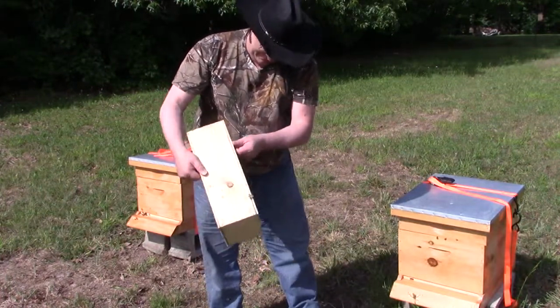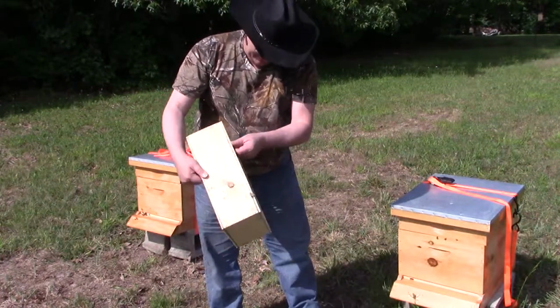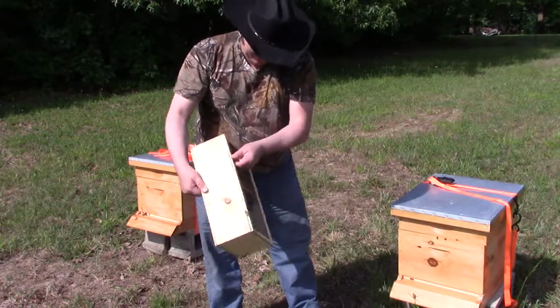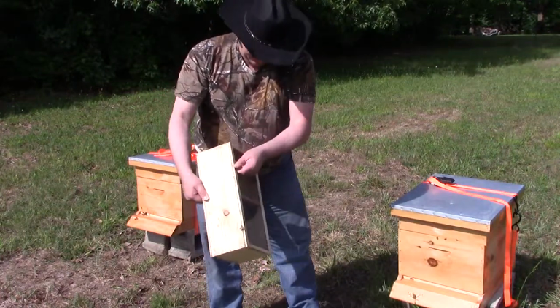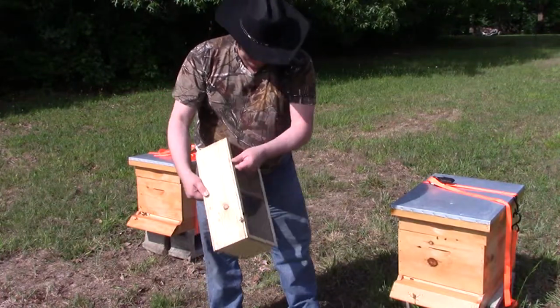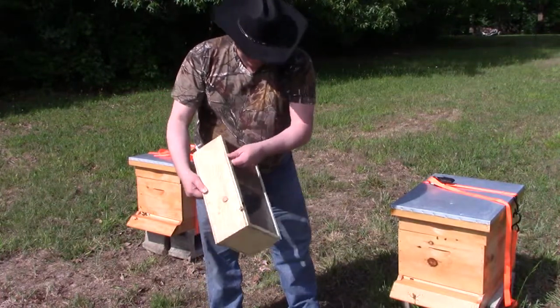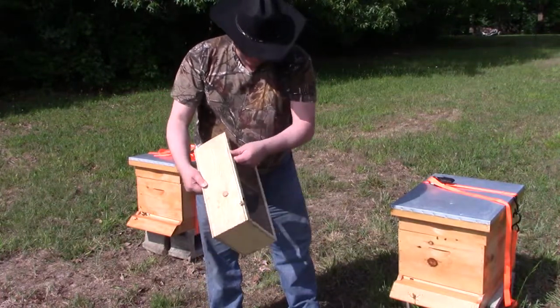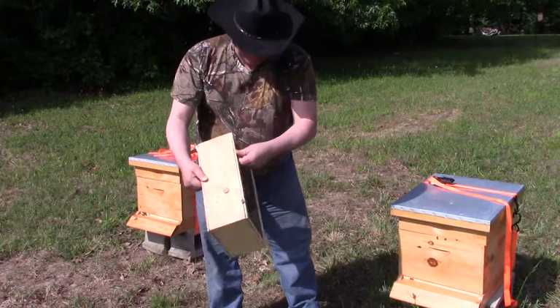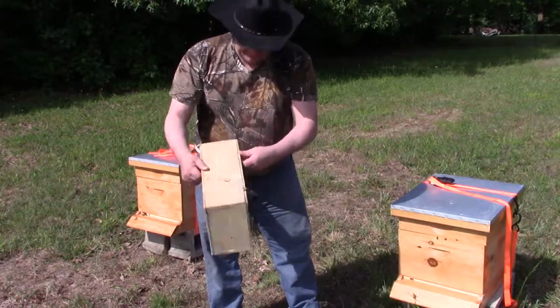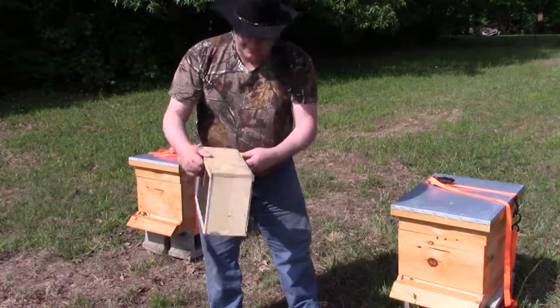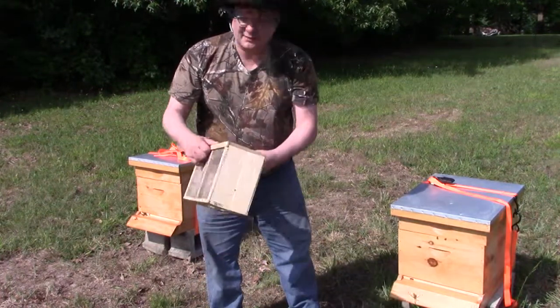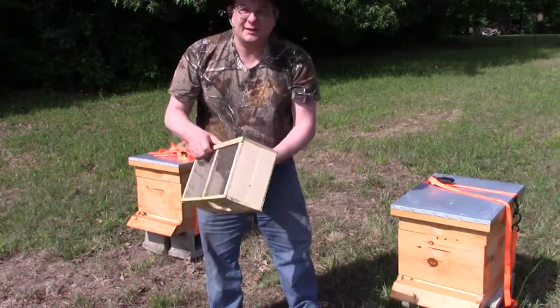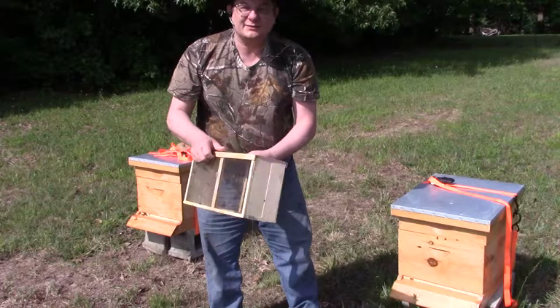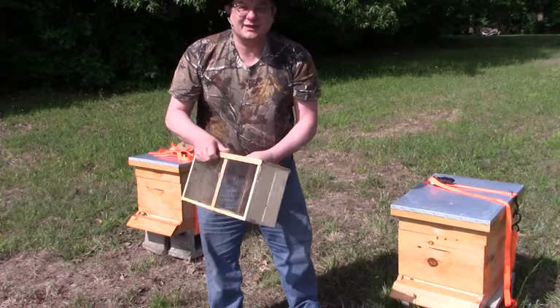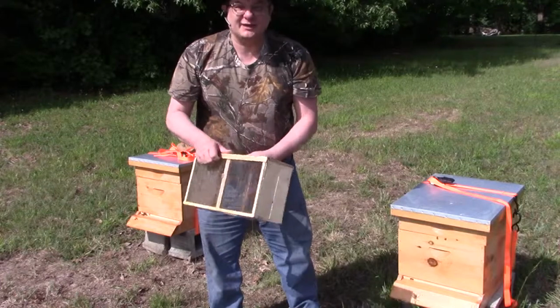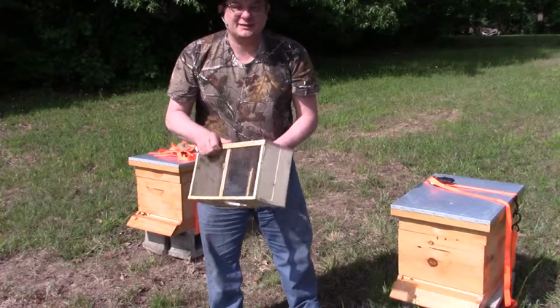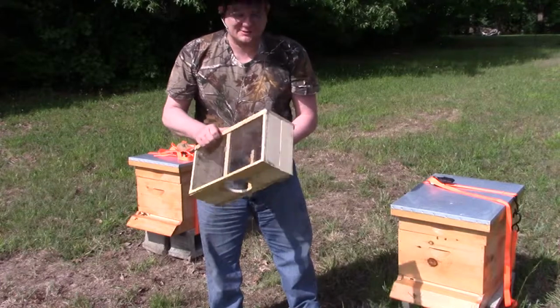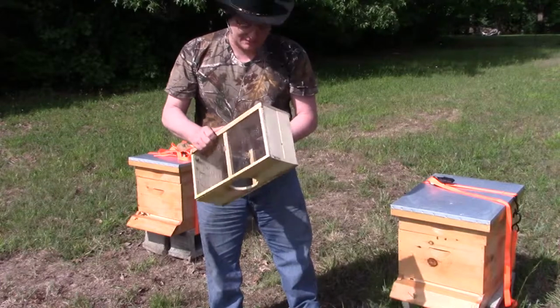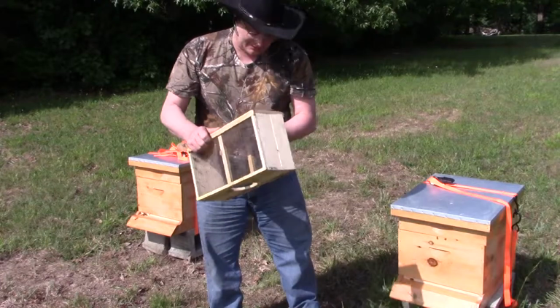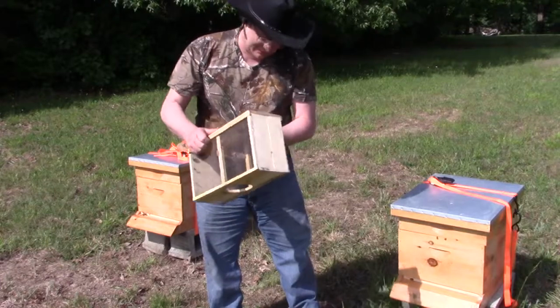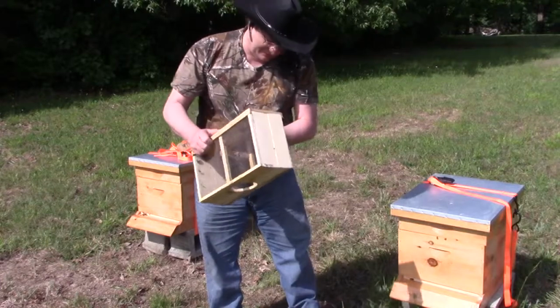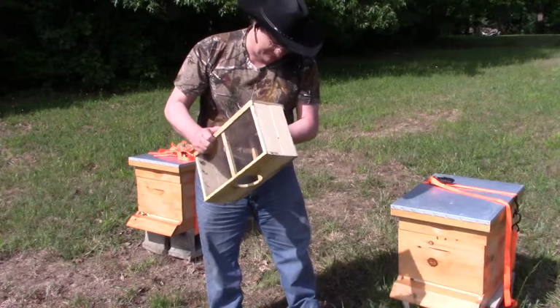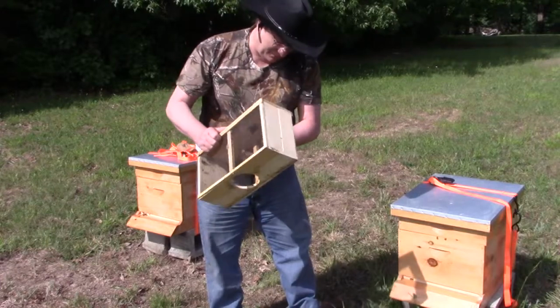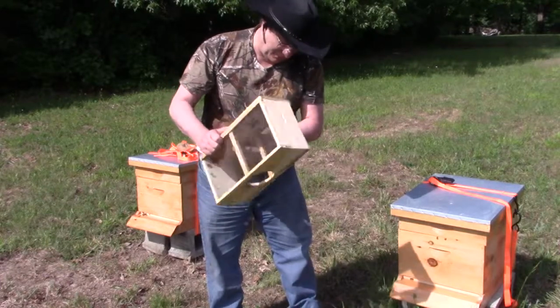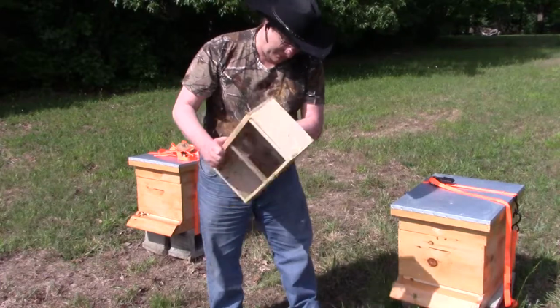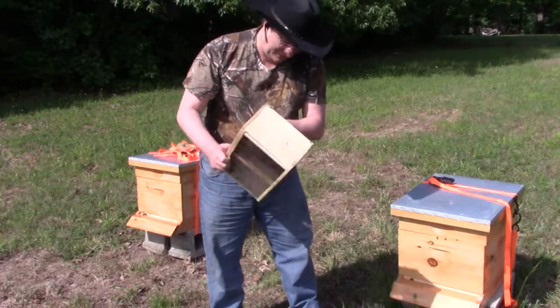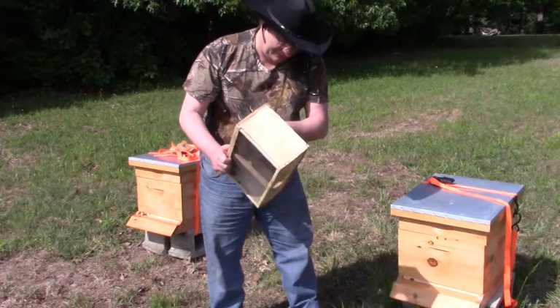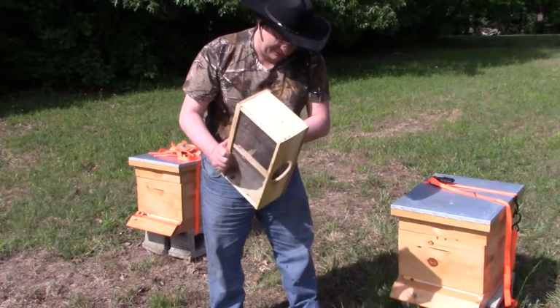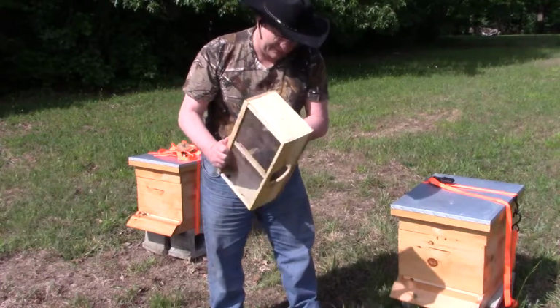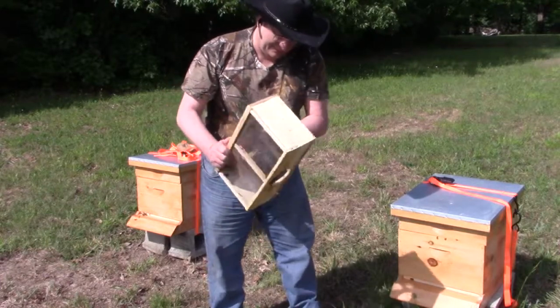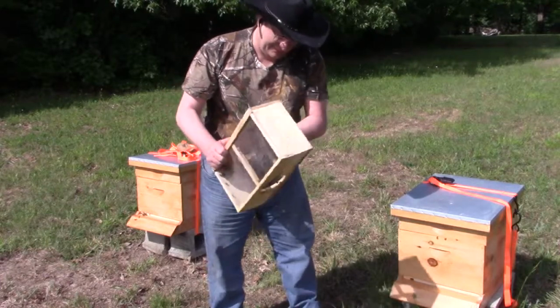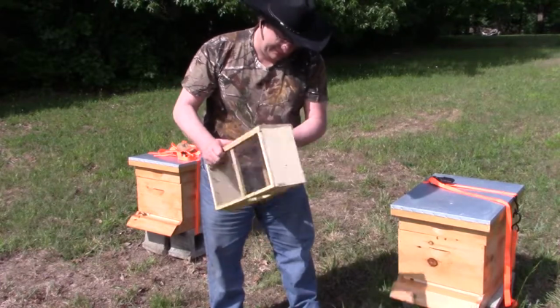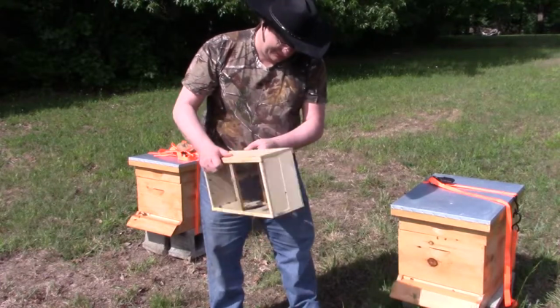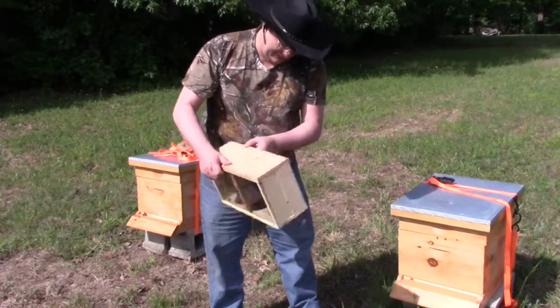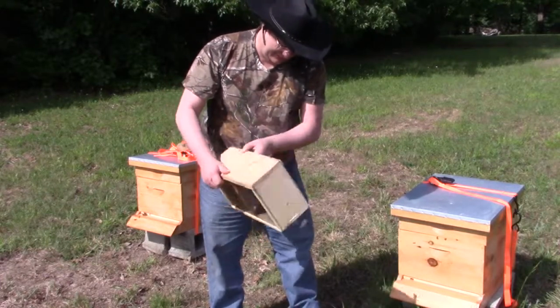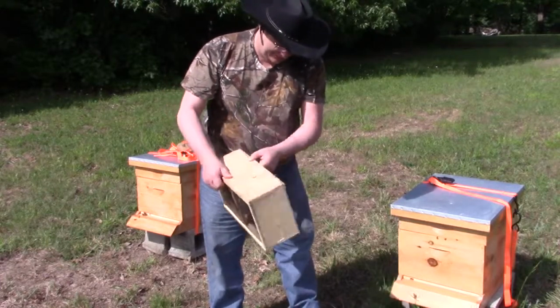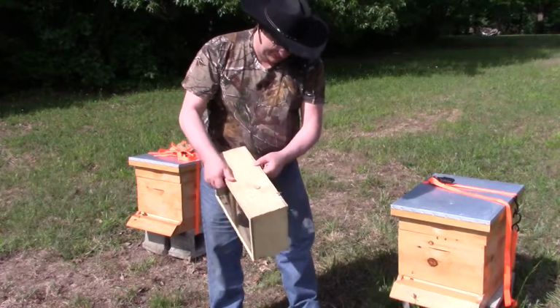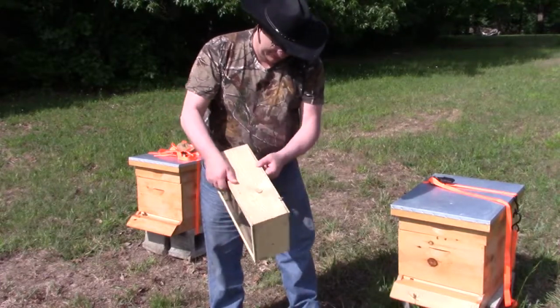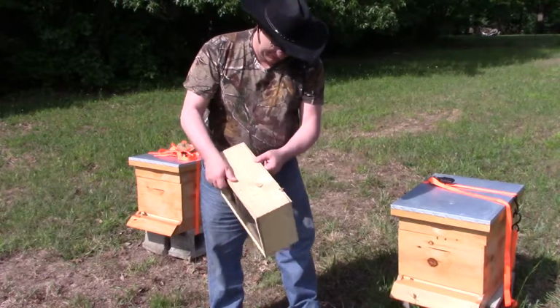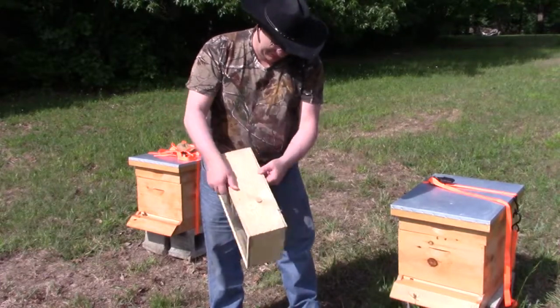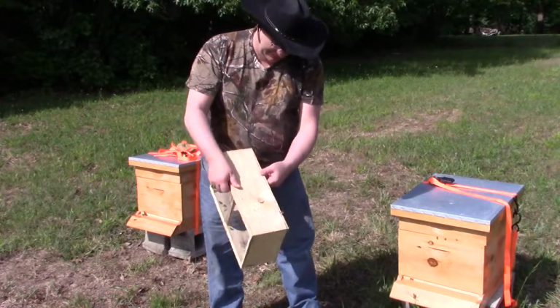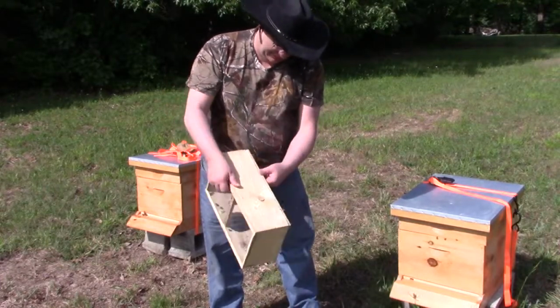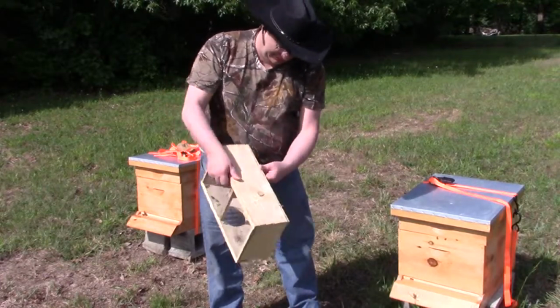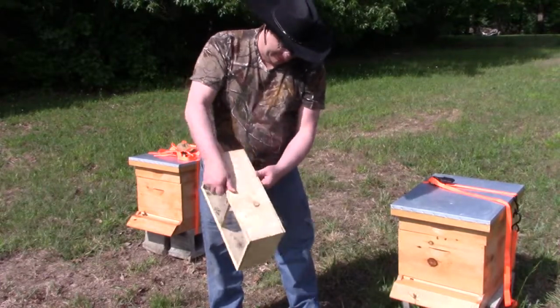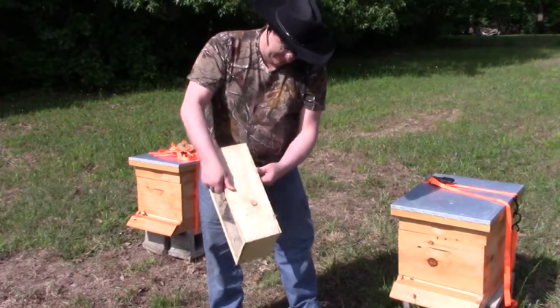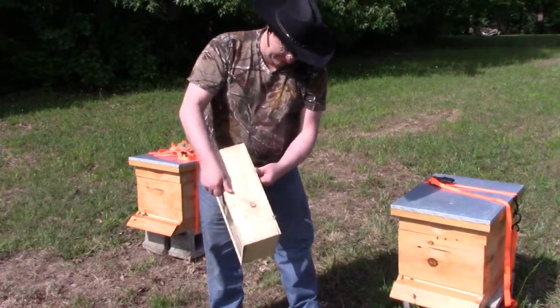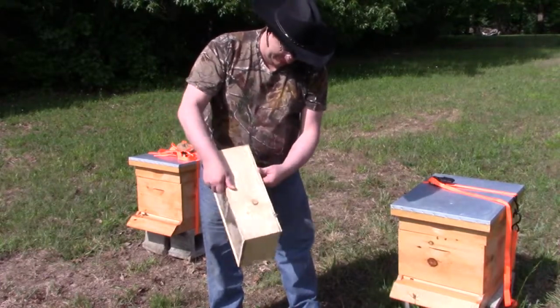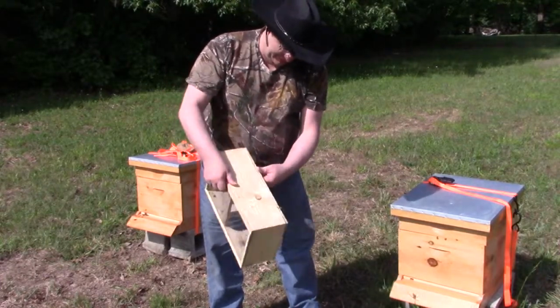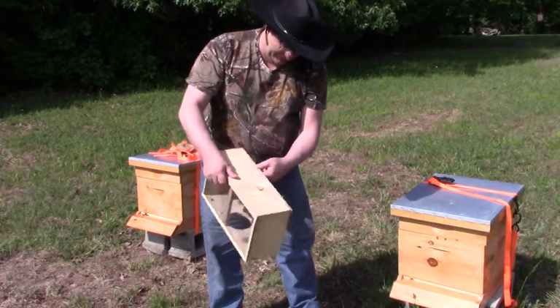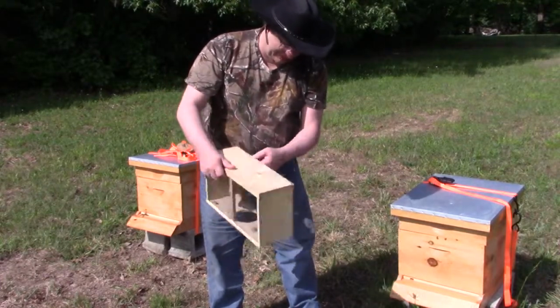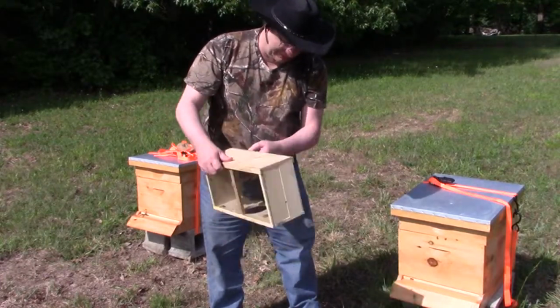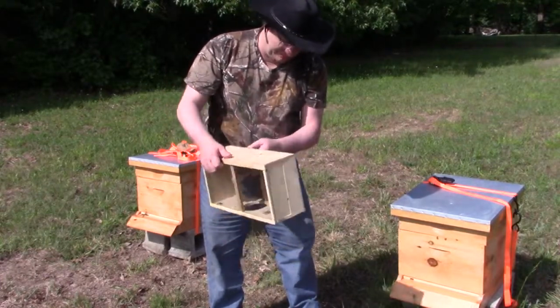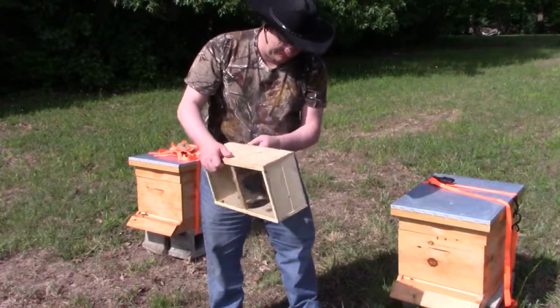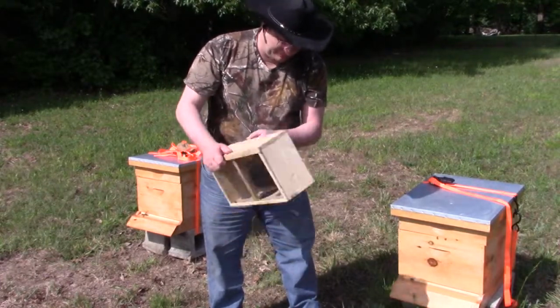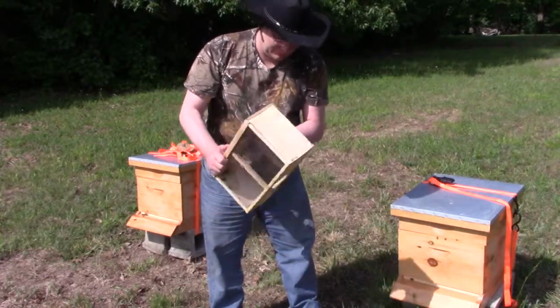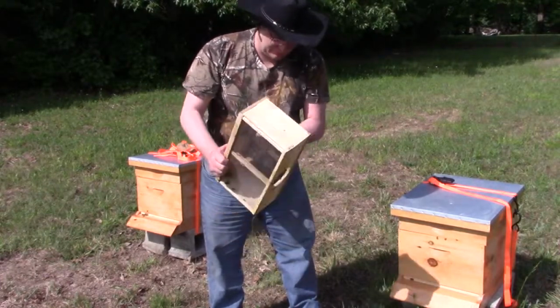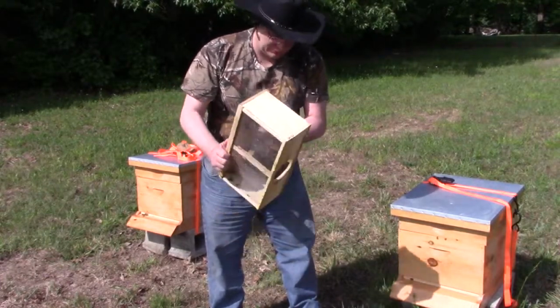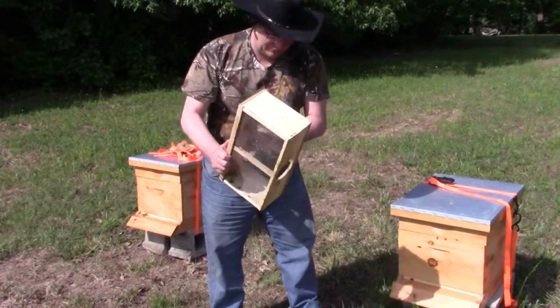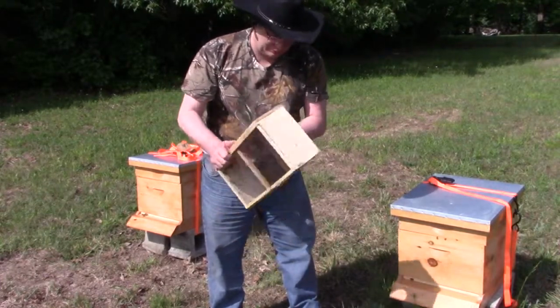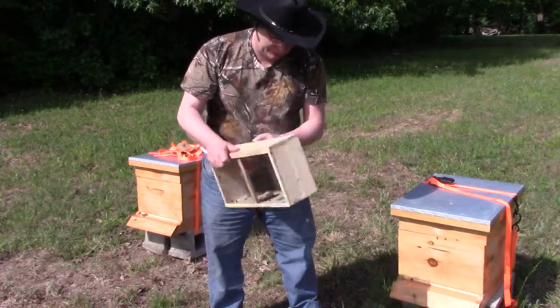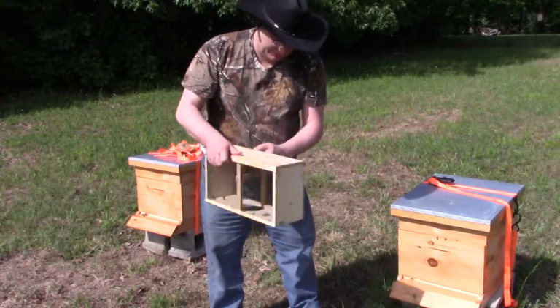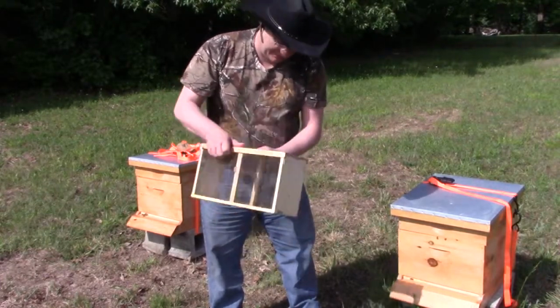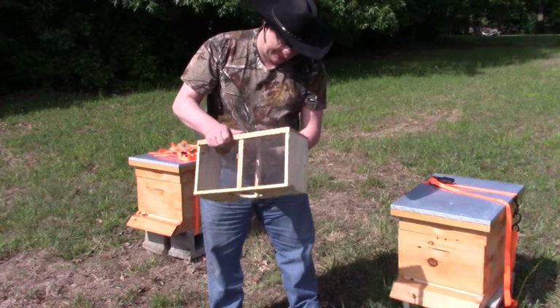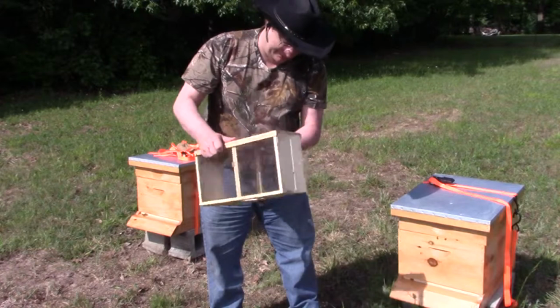And if anybody asks — yes, I got stung. Trying to dump all the dead drone bees out.